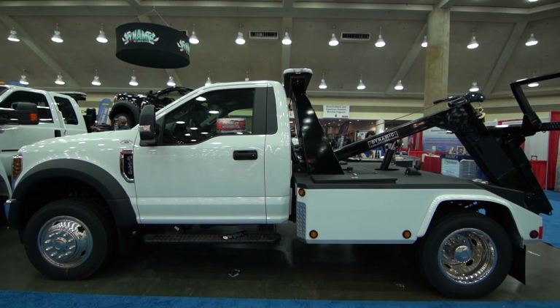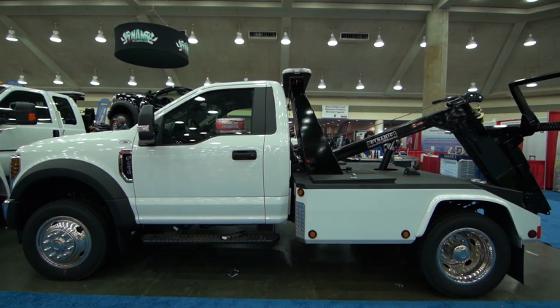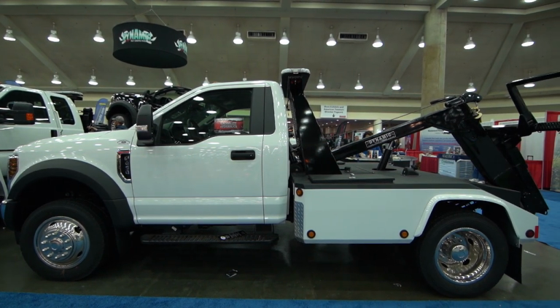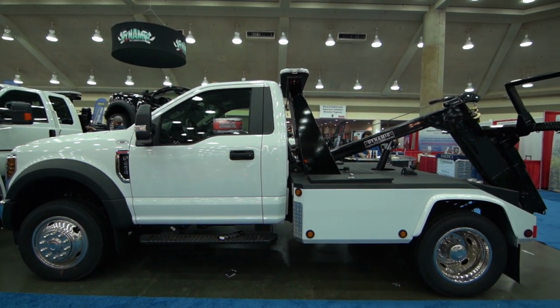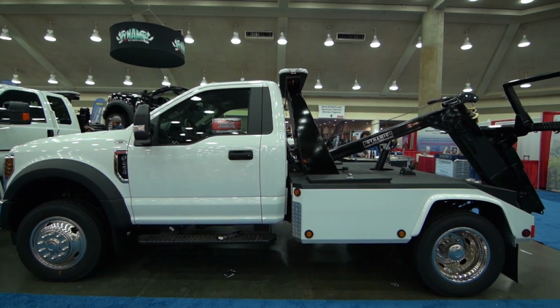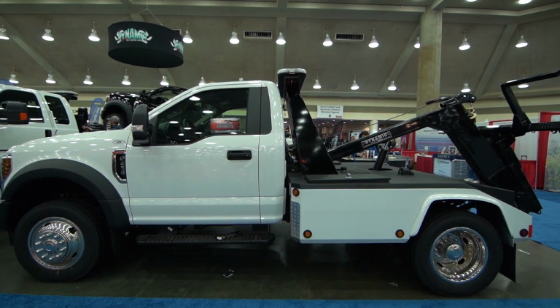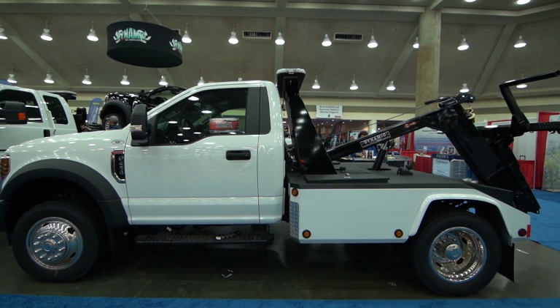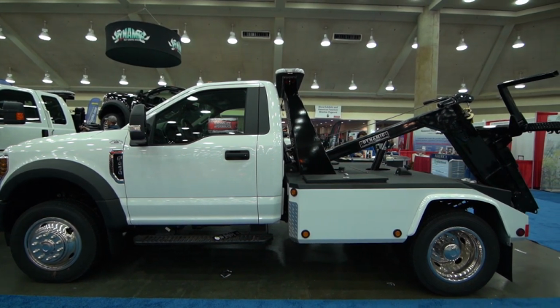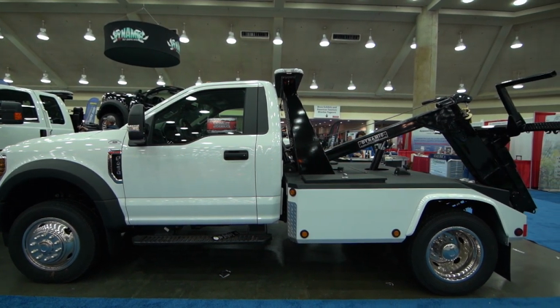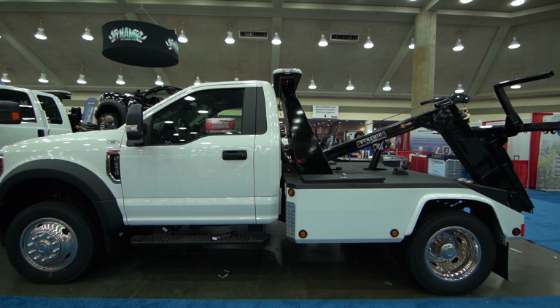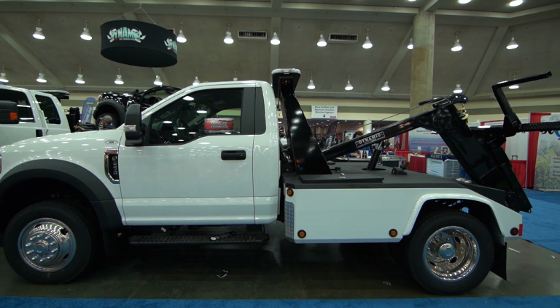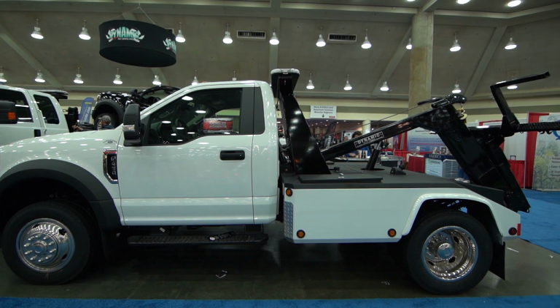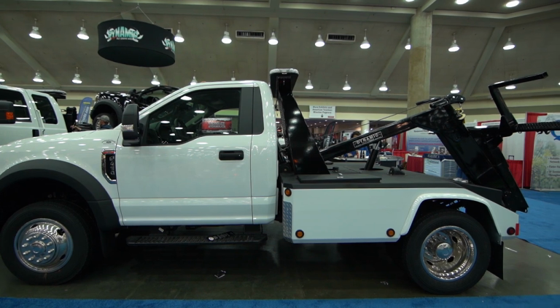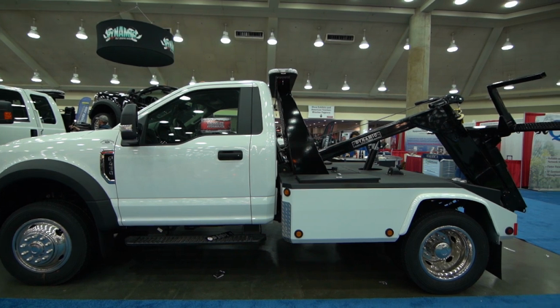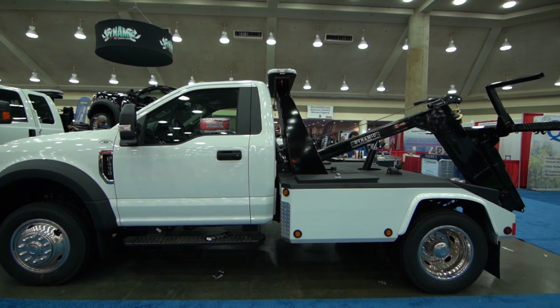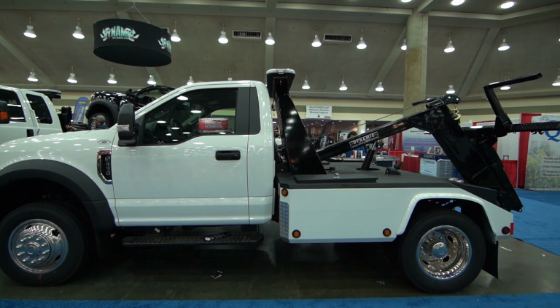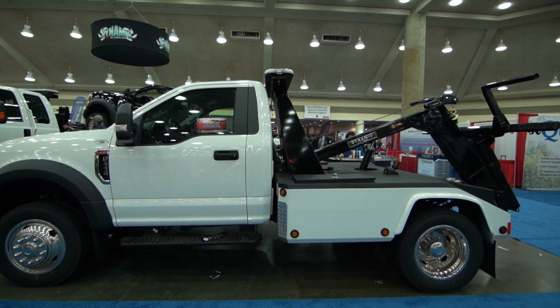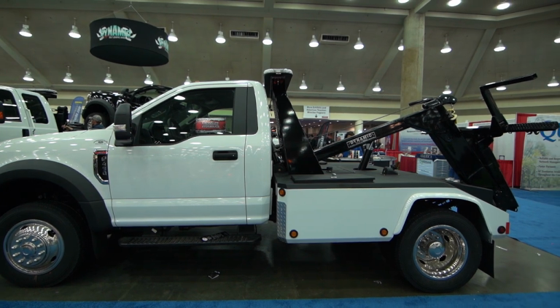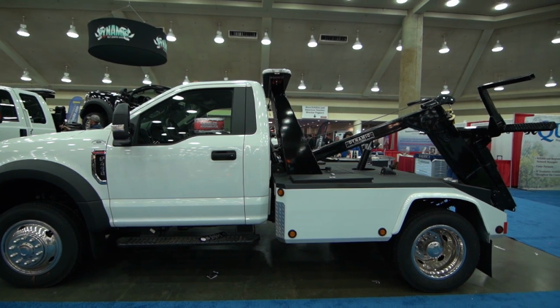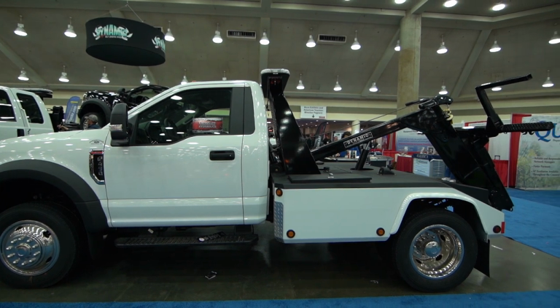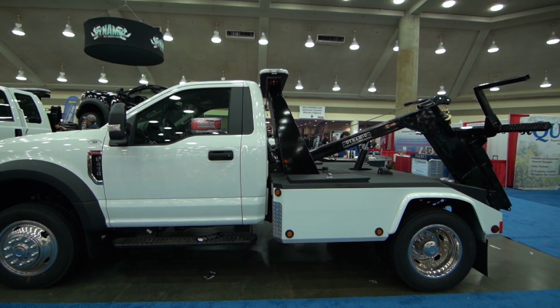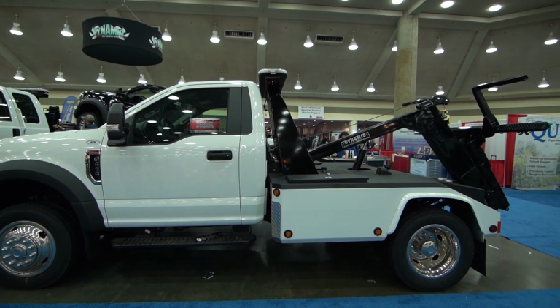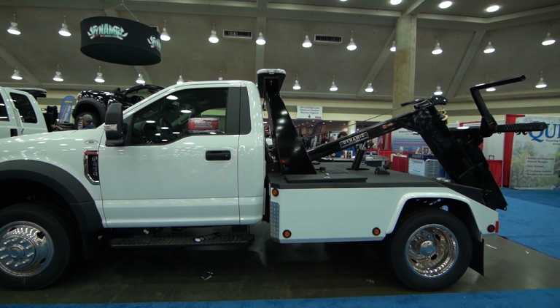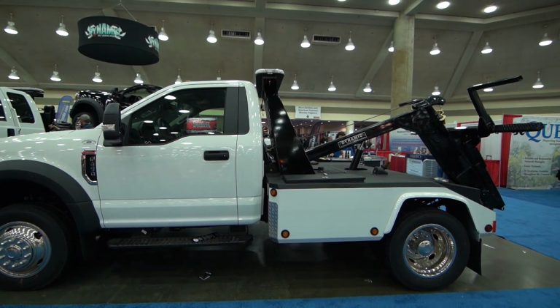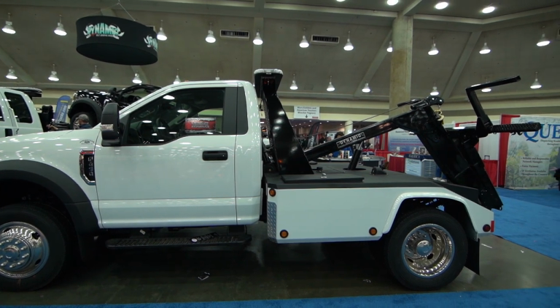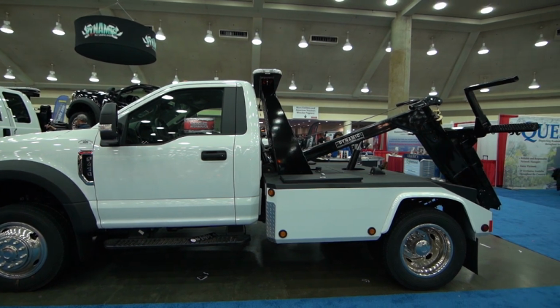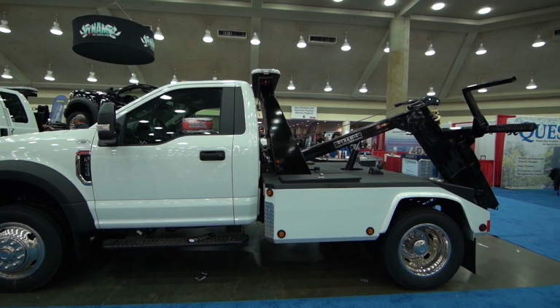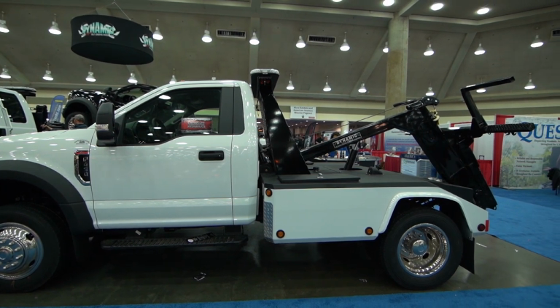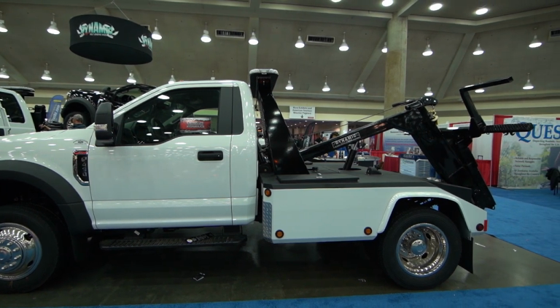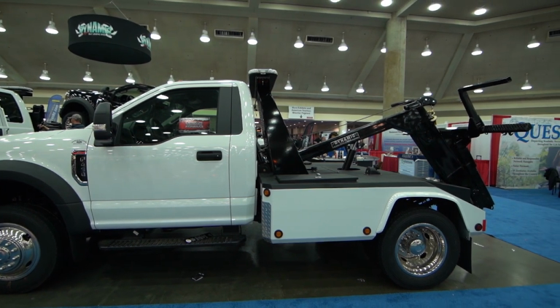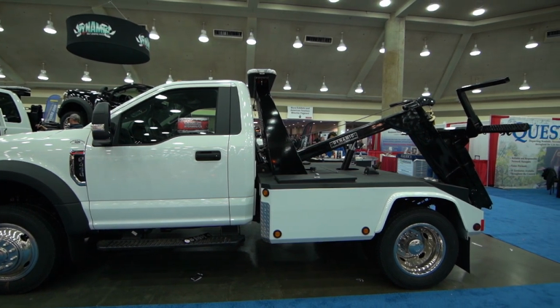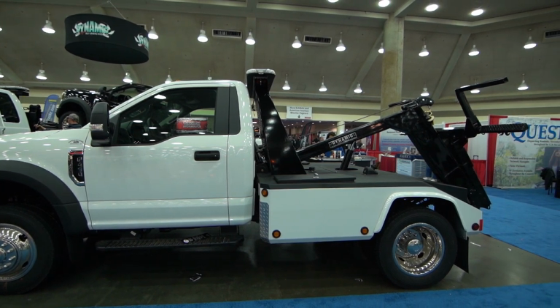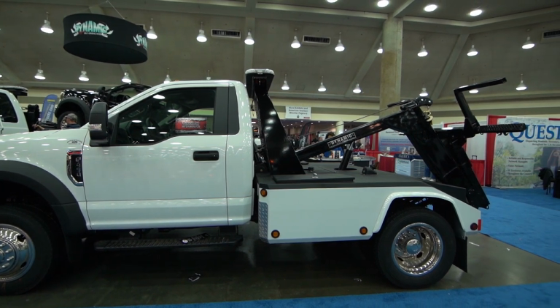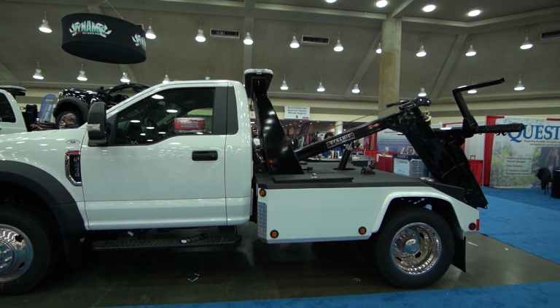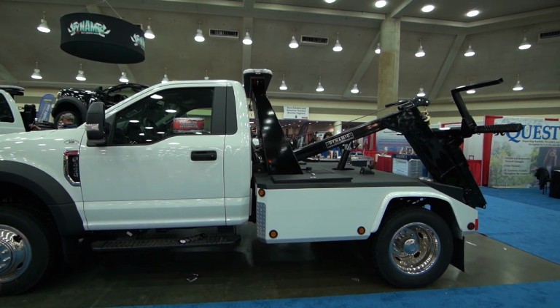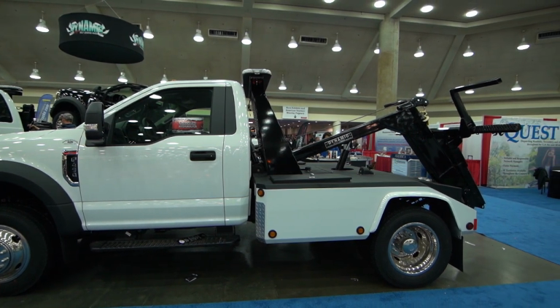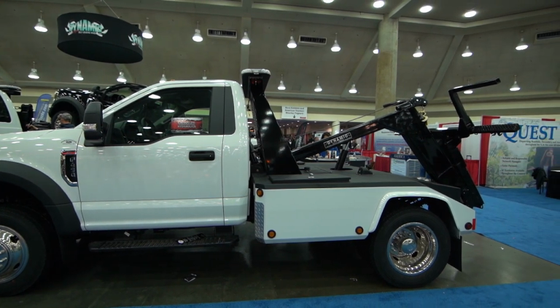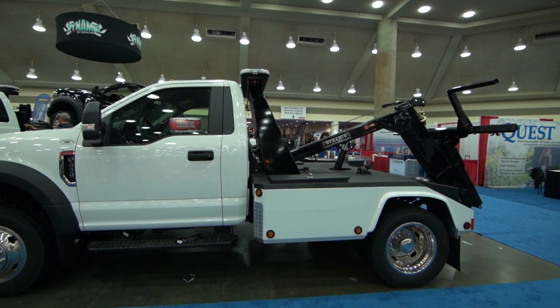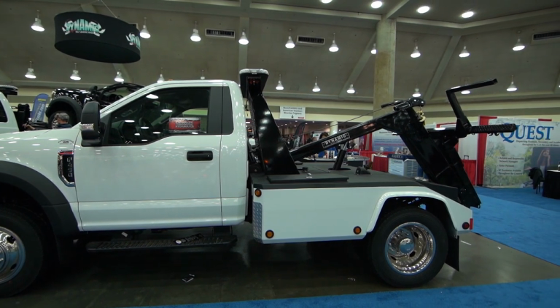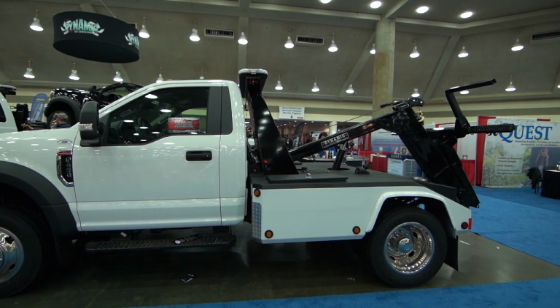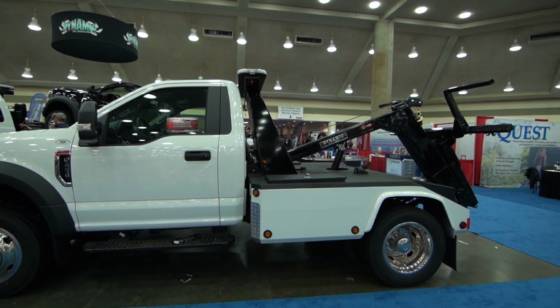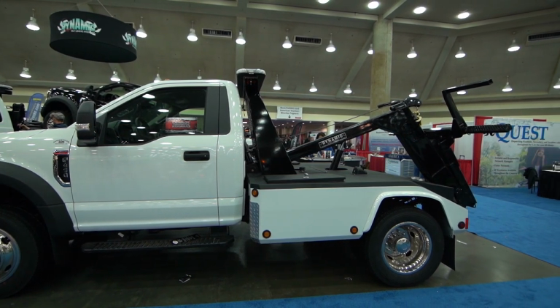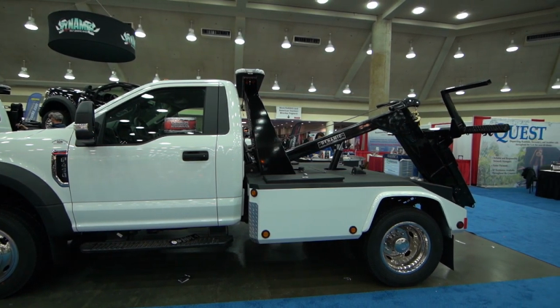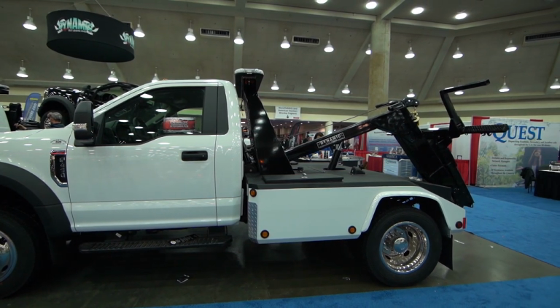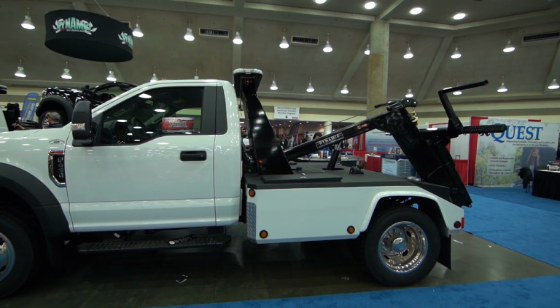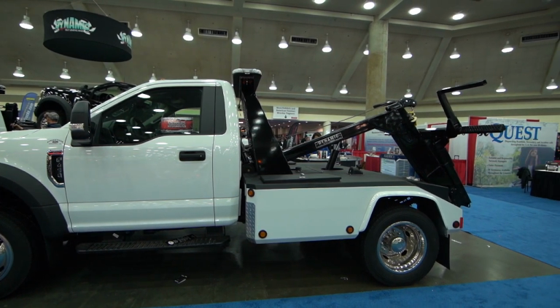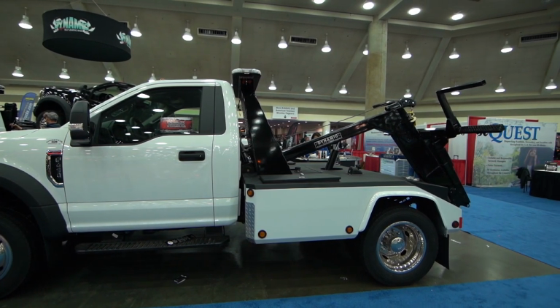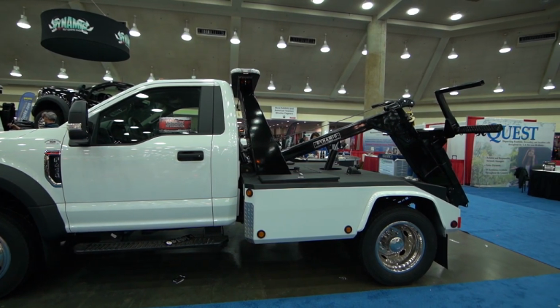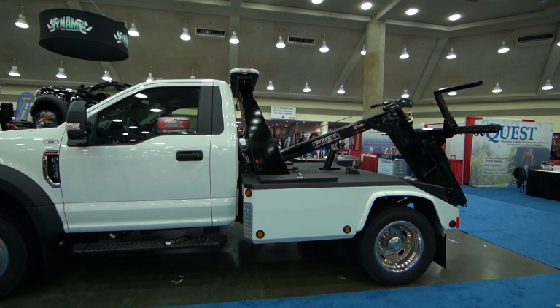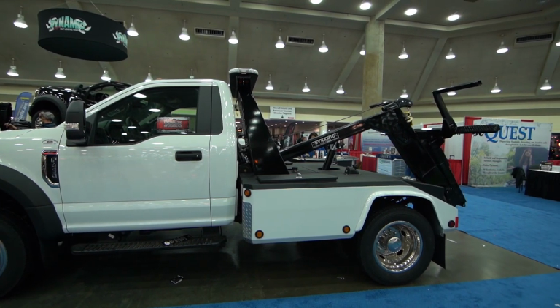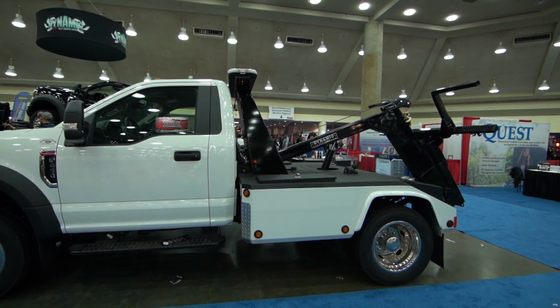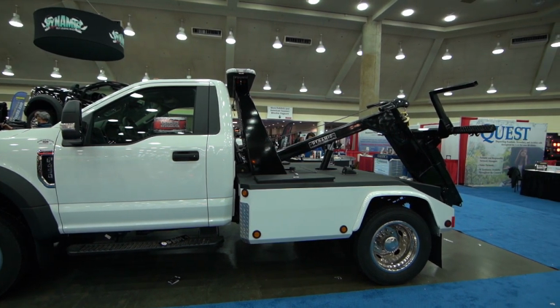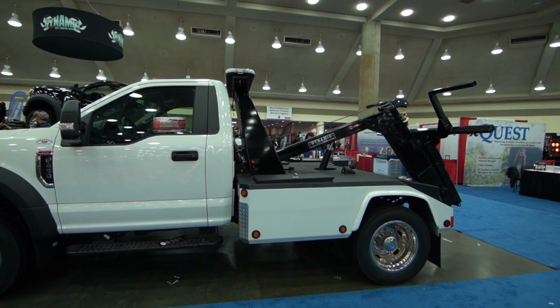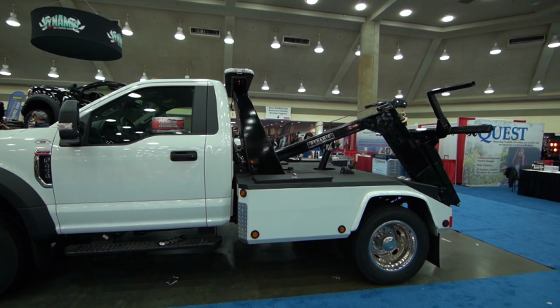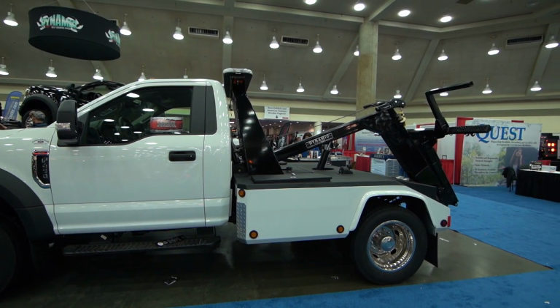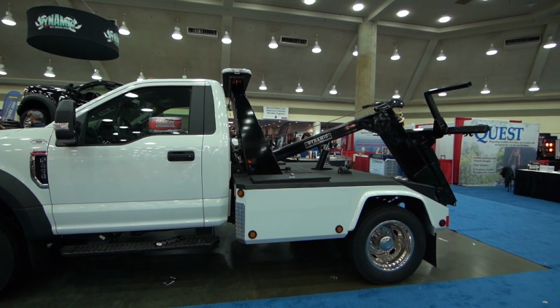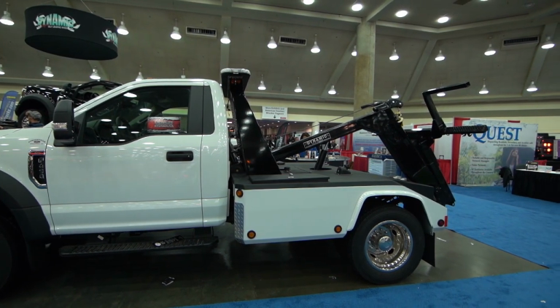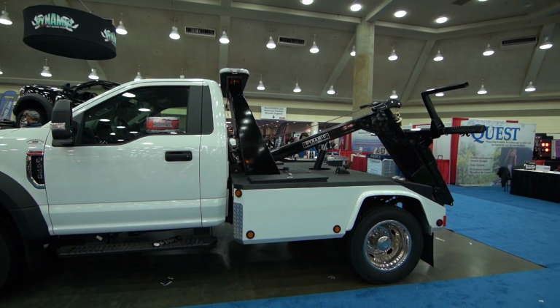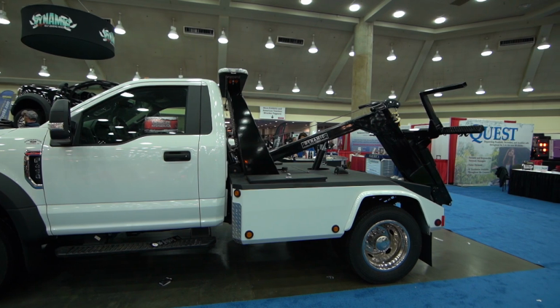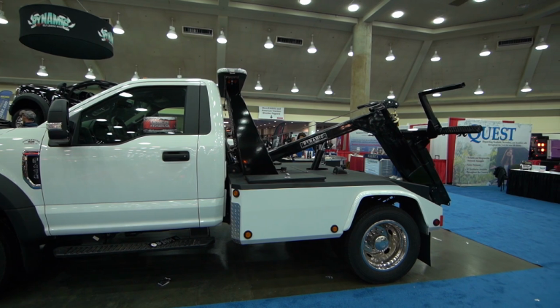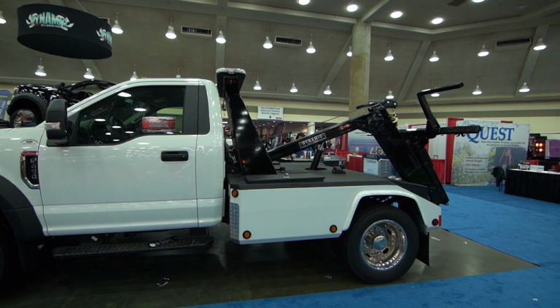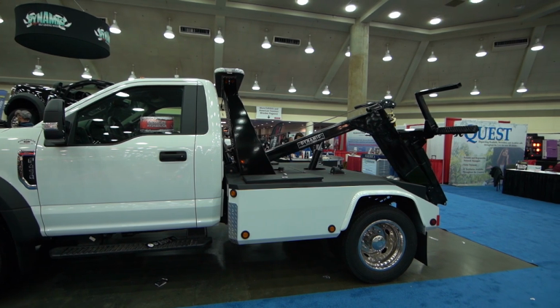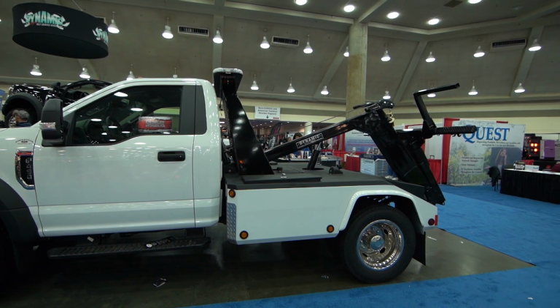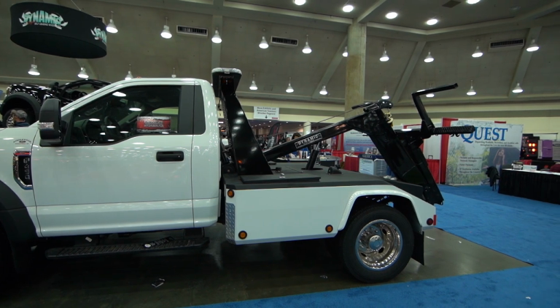Ross Aron talks about the new Python Wheel Lift, which is a light duty lift with 84 inches of reach.